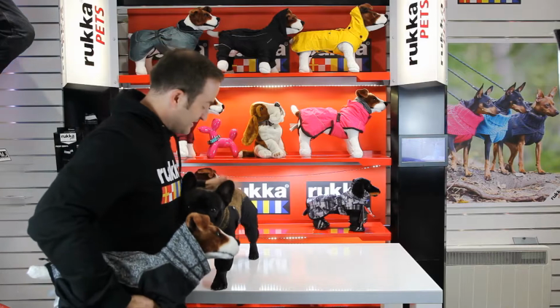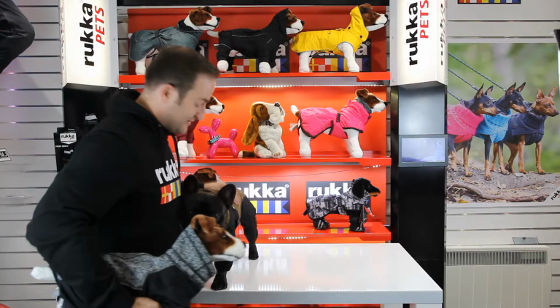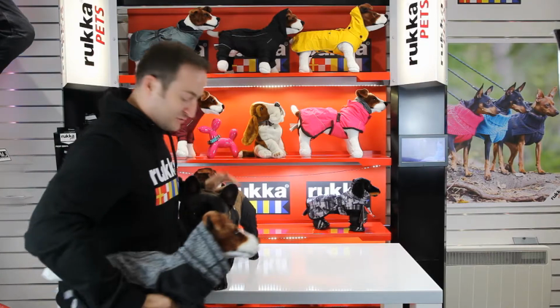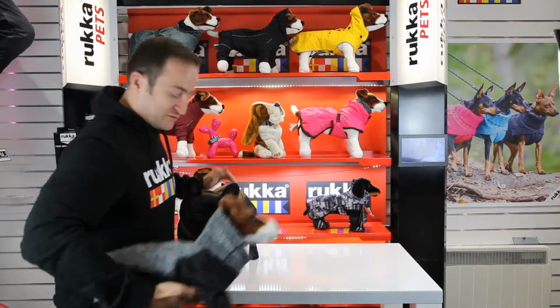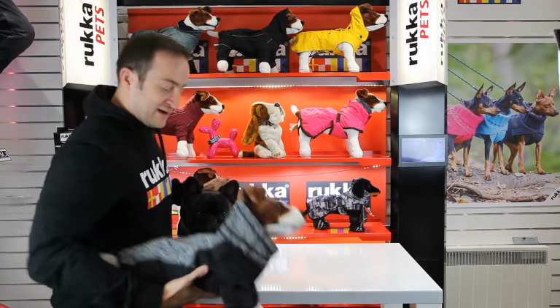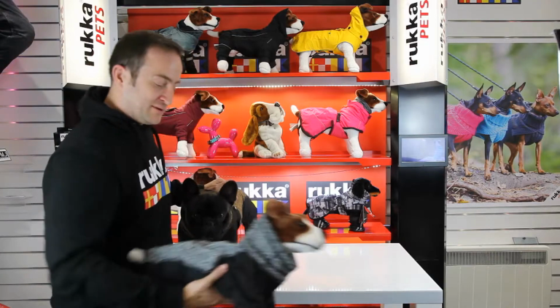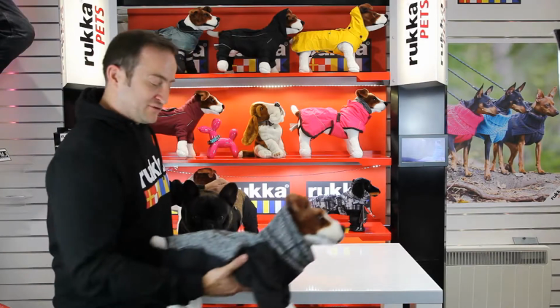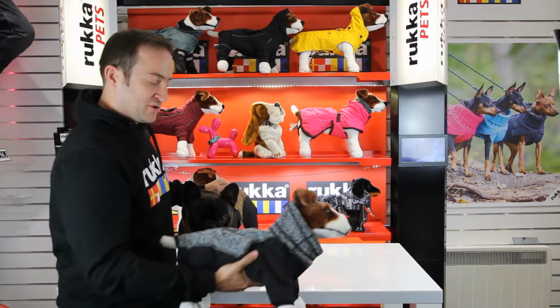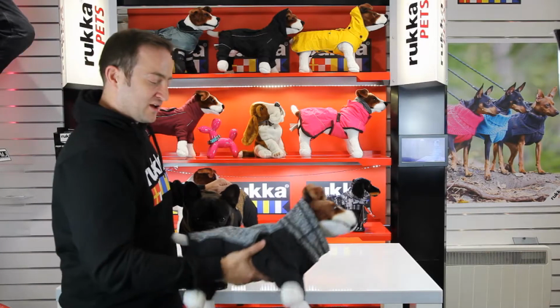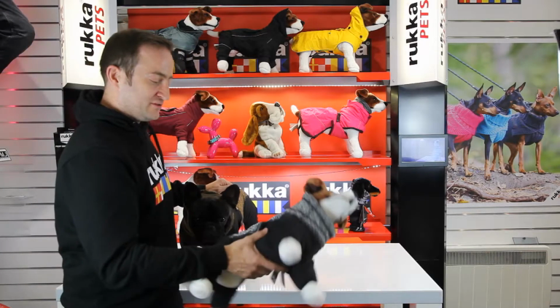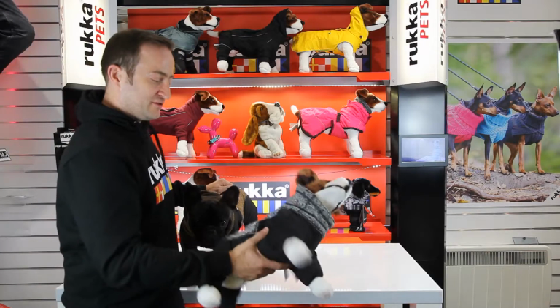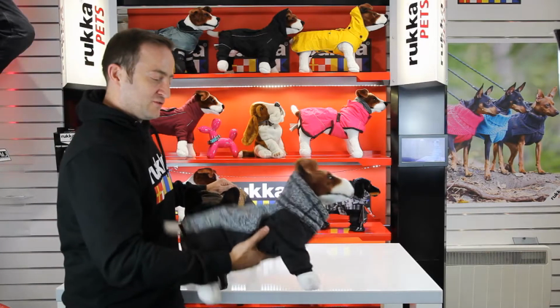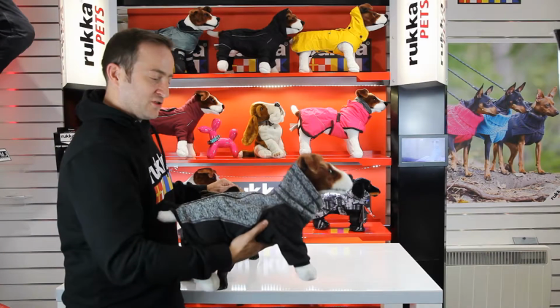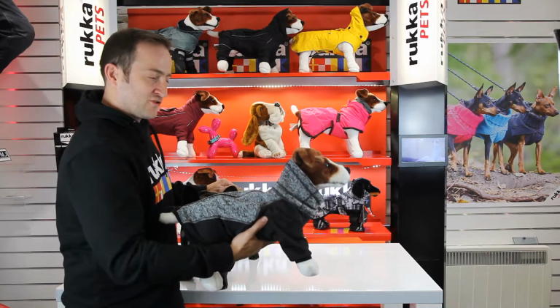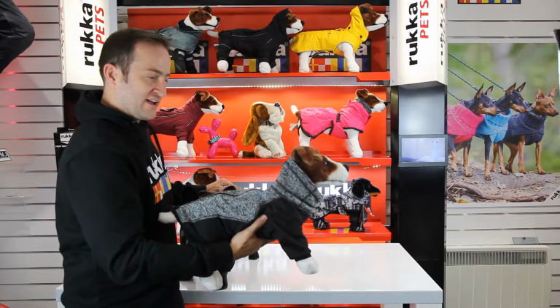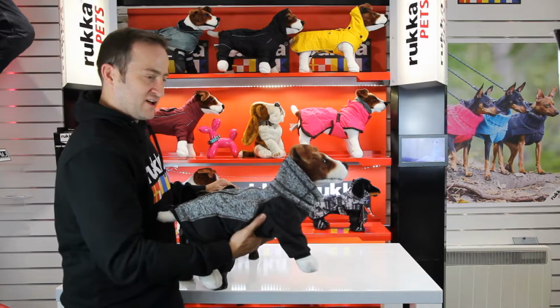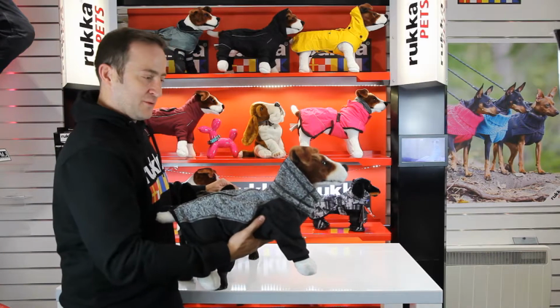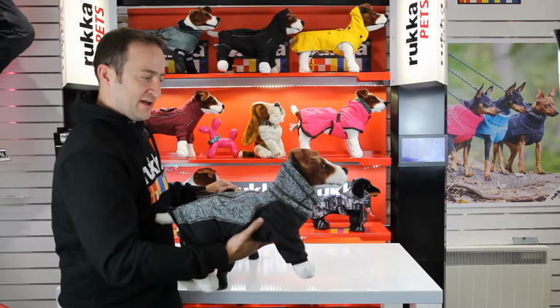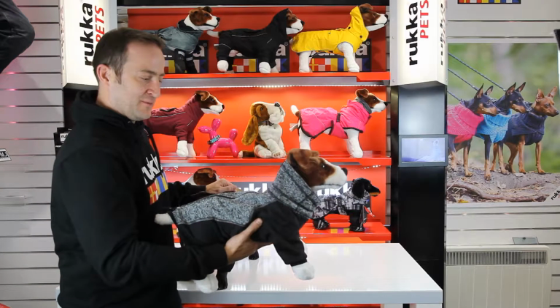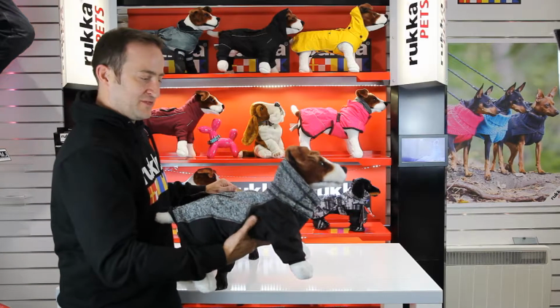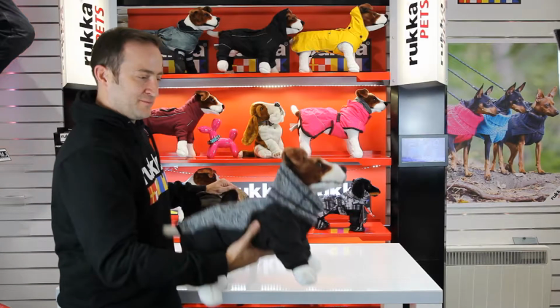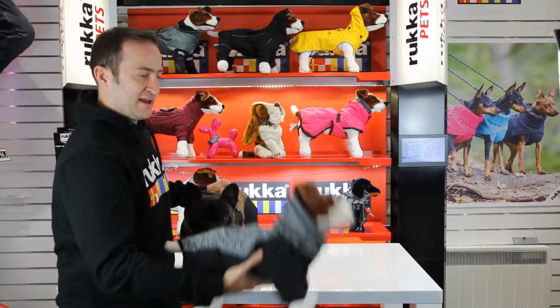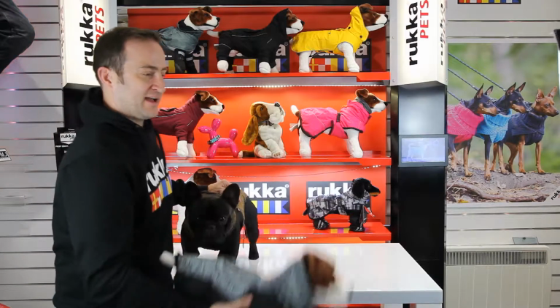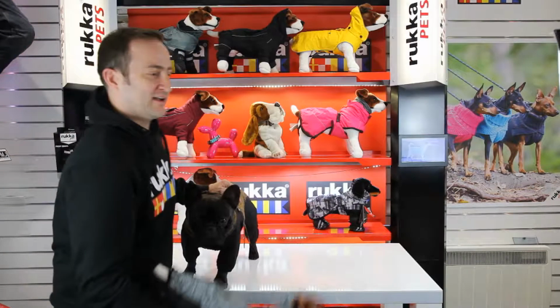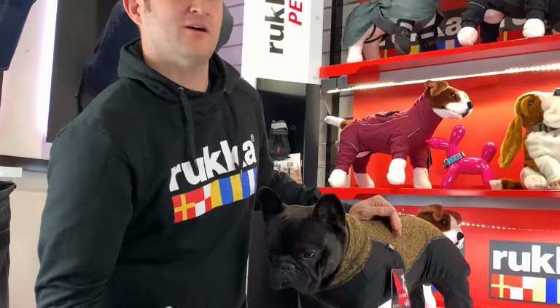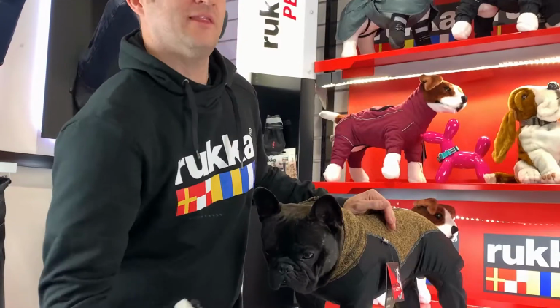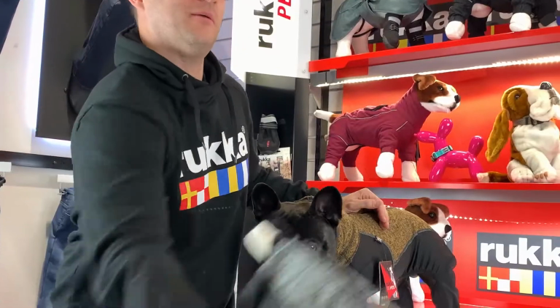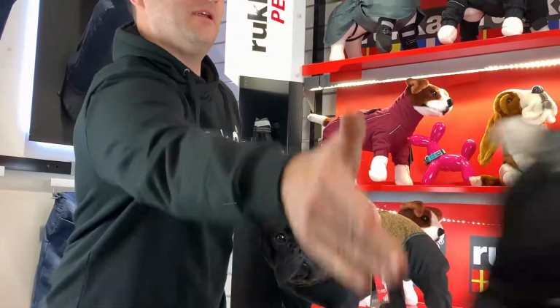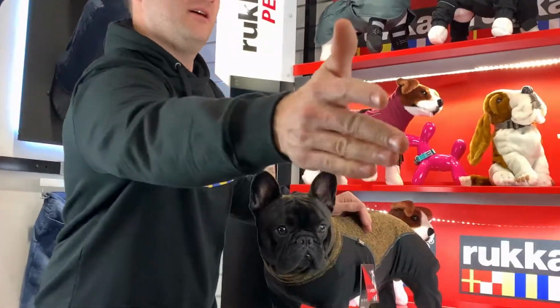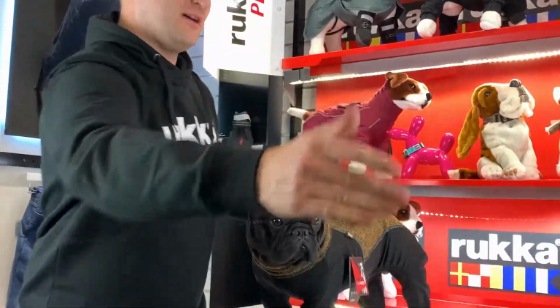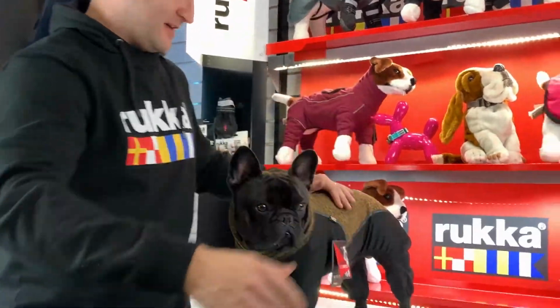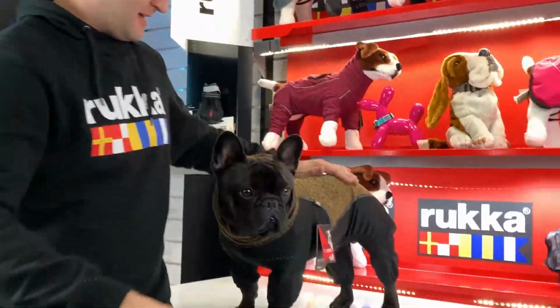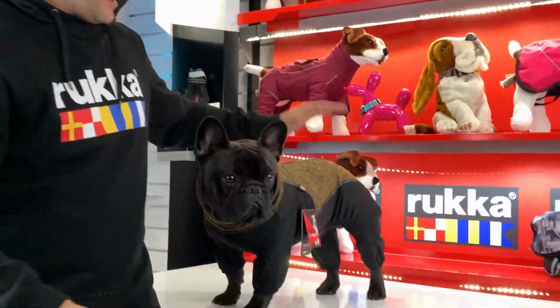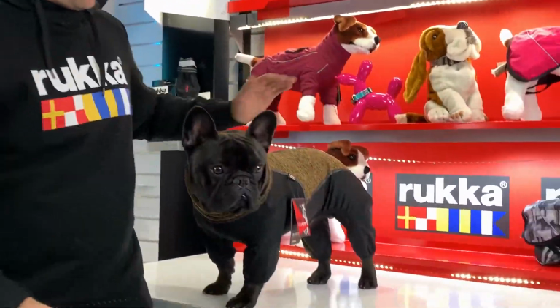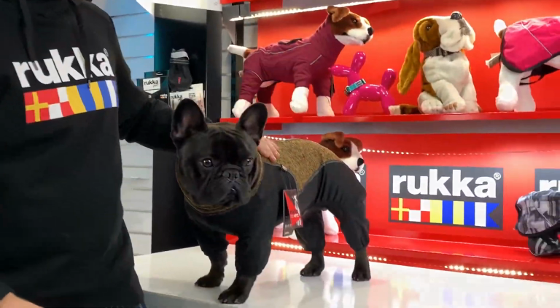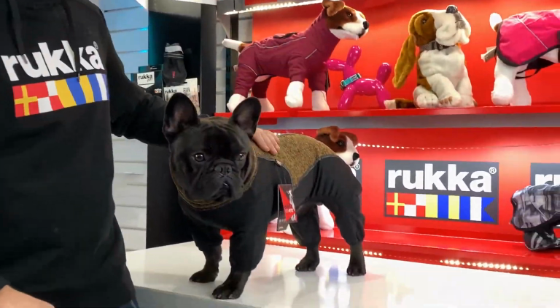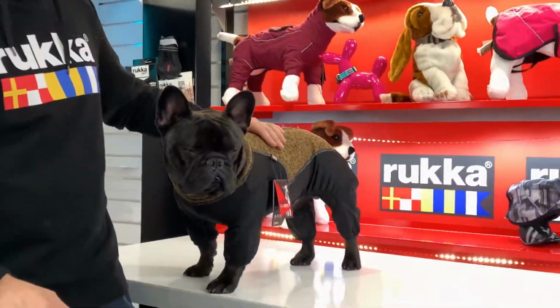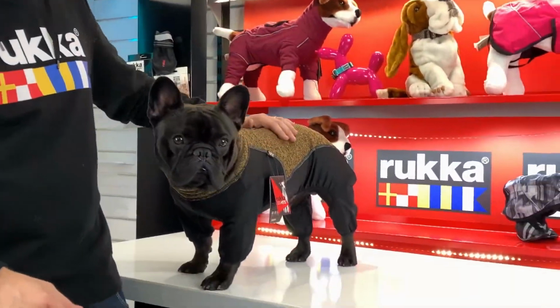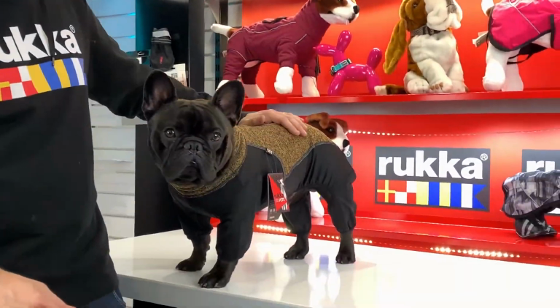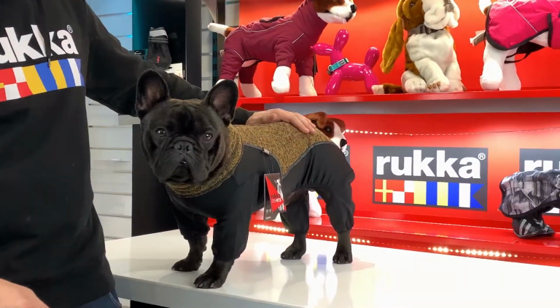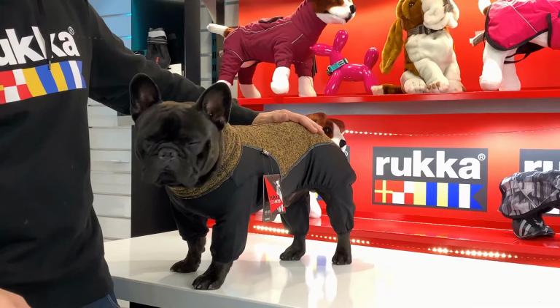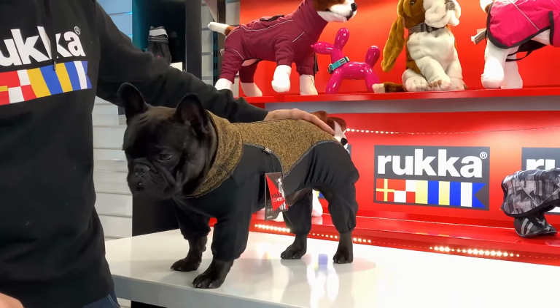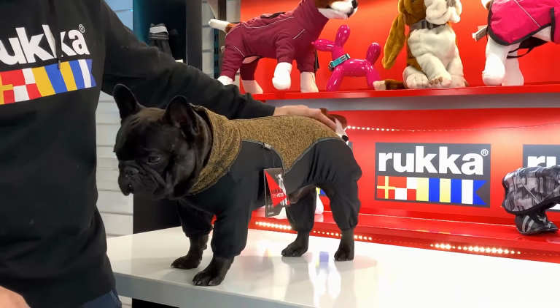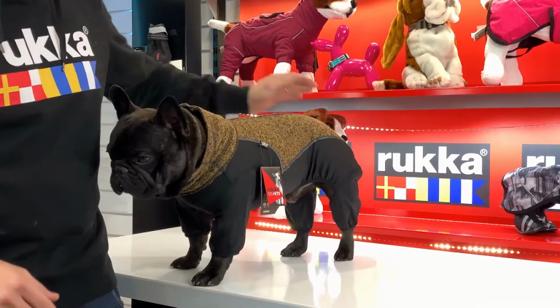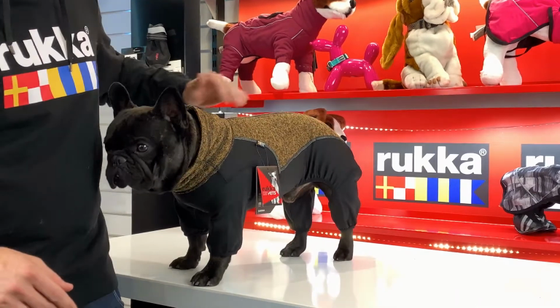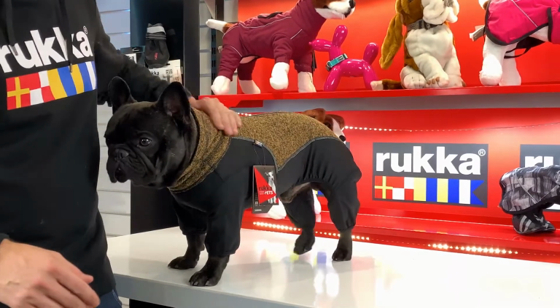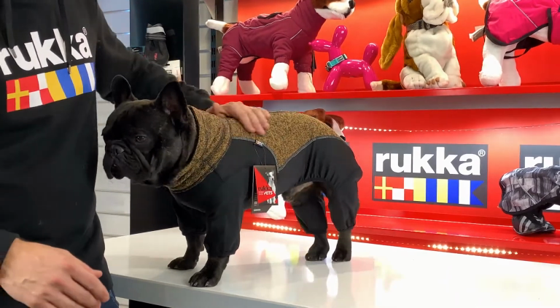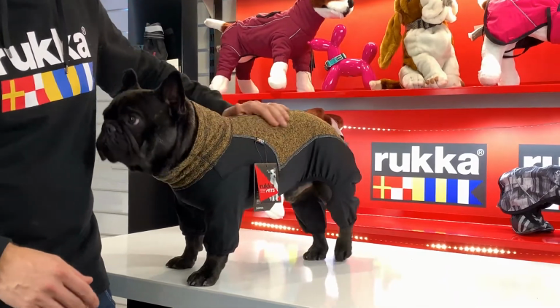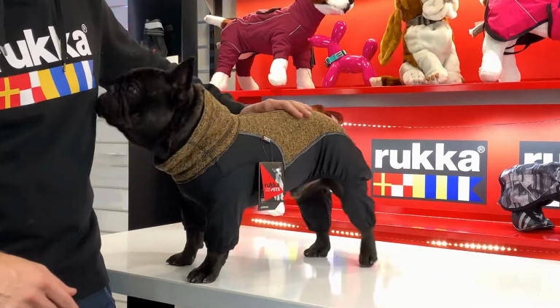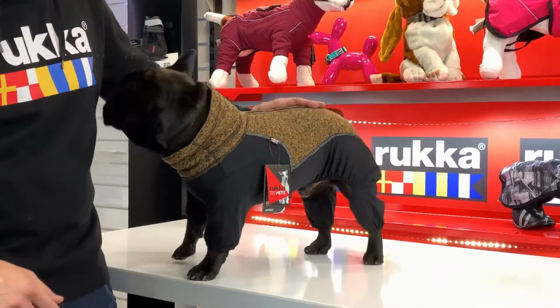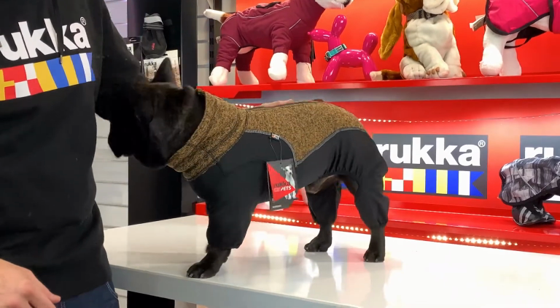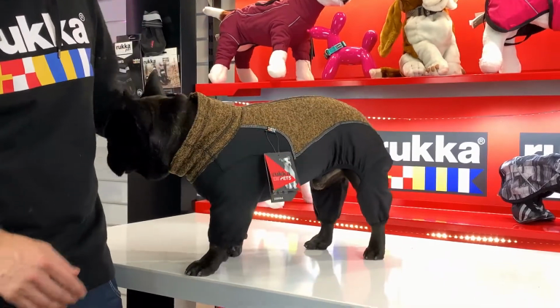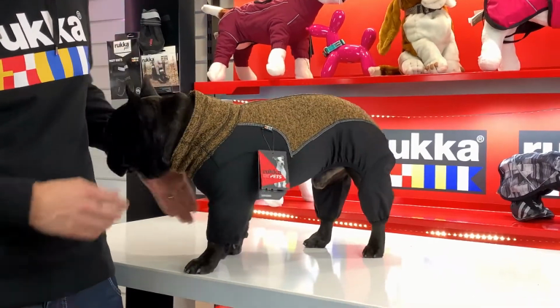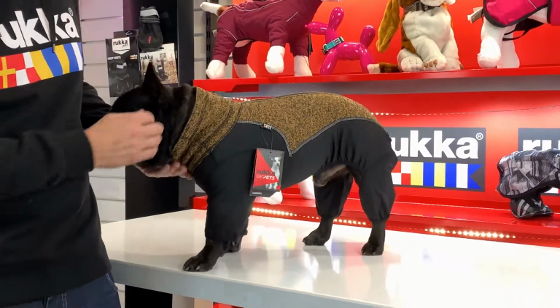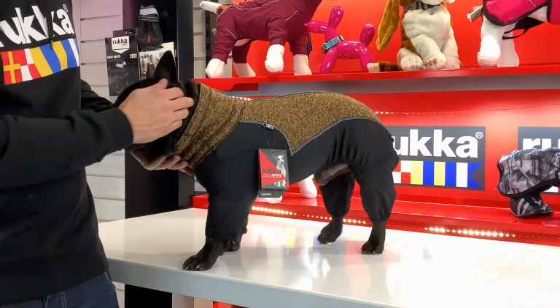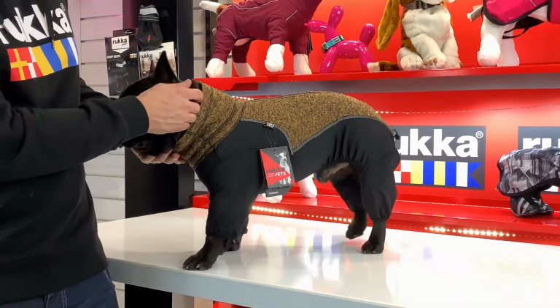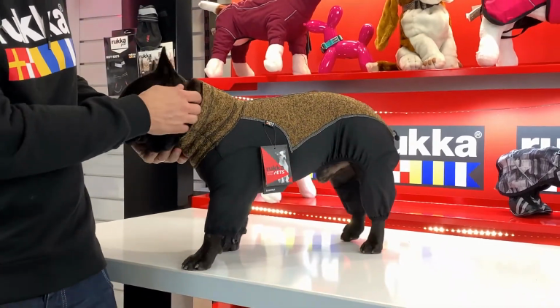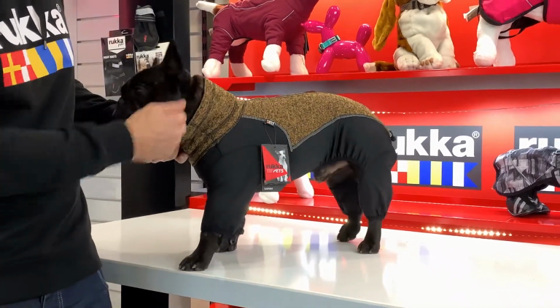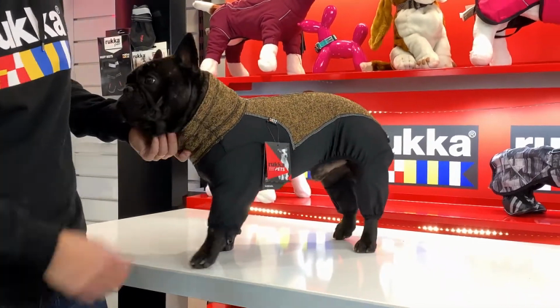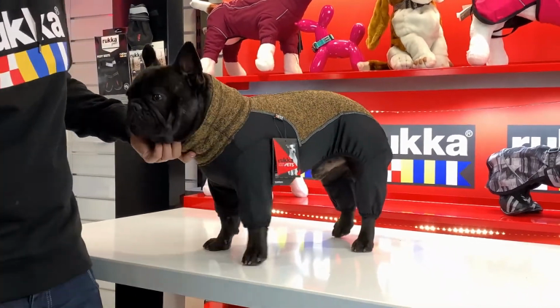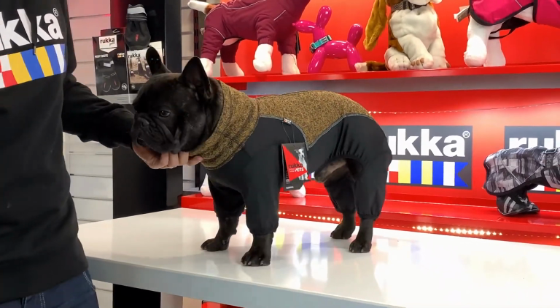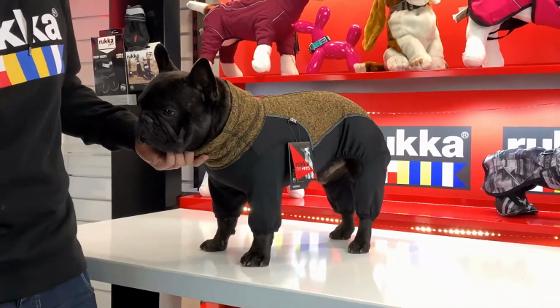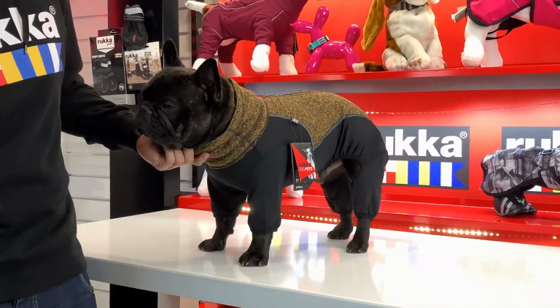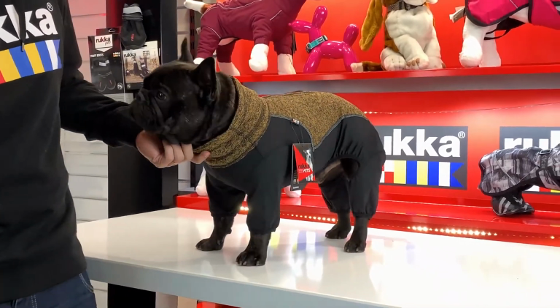This one is available in two colours — the grey colourway with black, and the one Simba is wearing here, which is absolutely stunning on his little brindle and works perfectly.